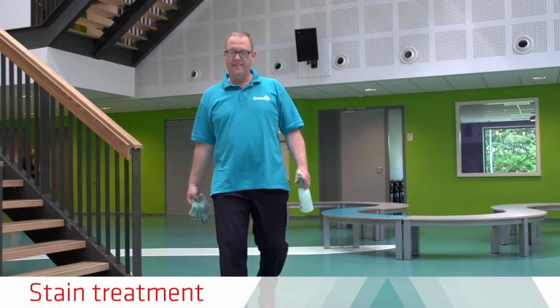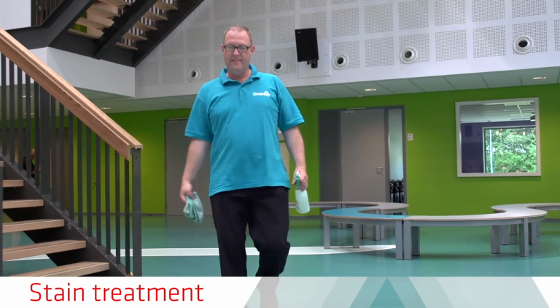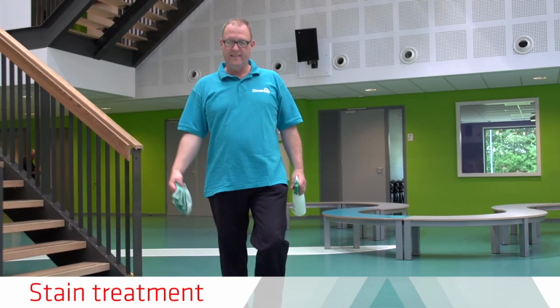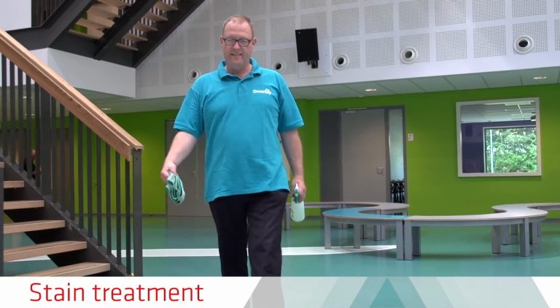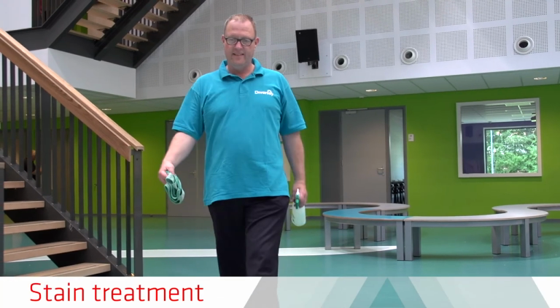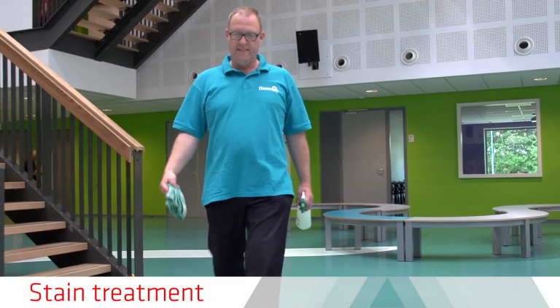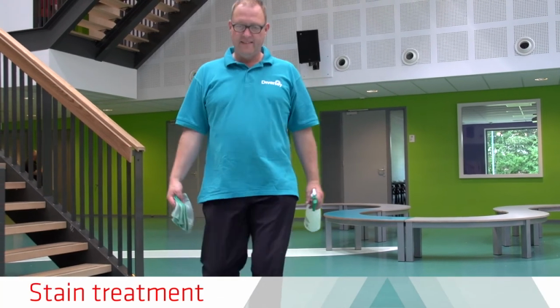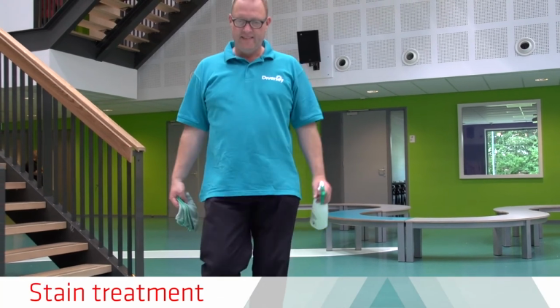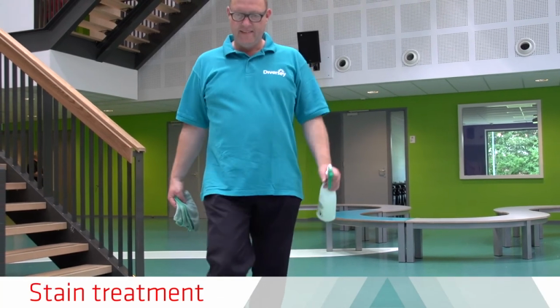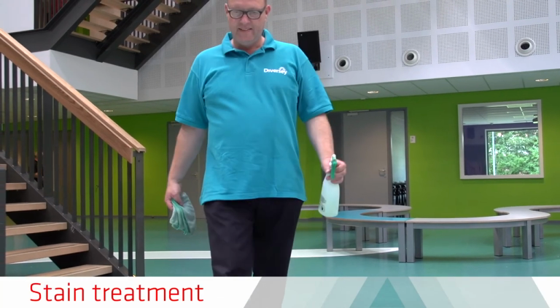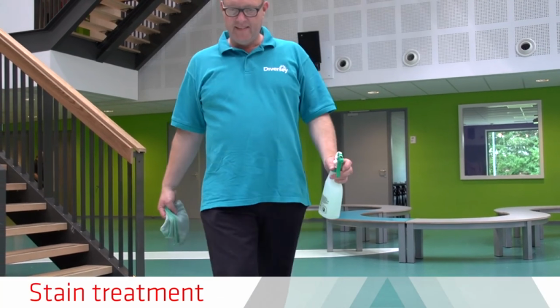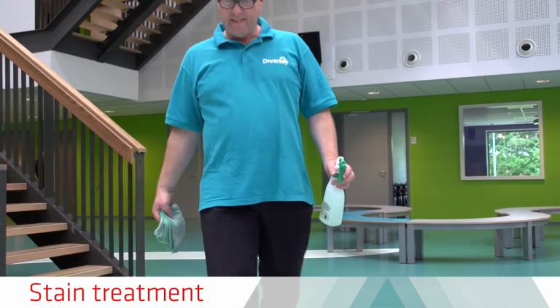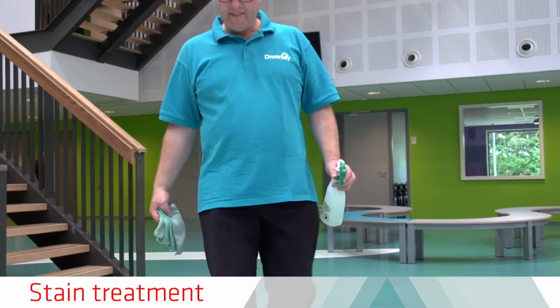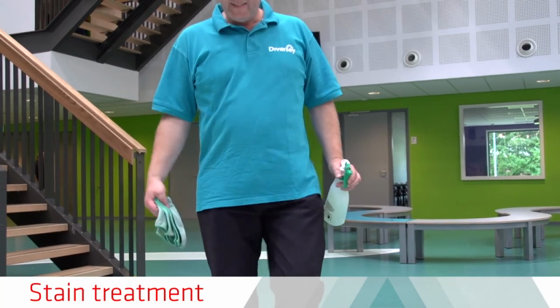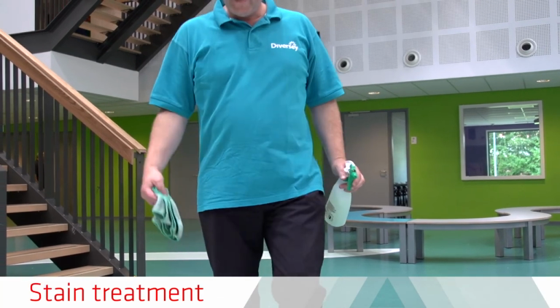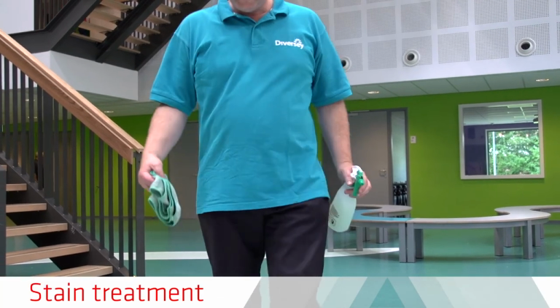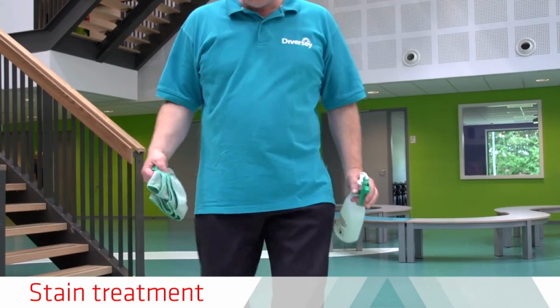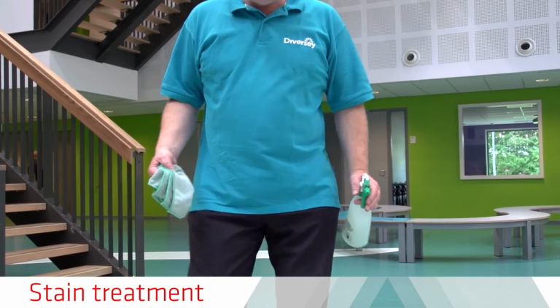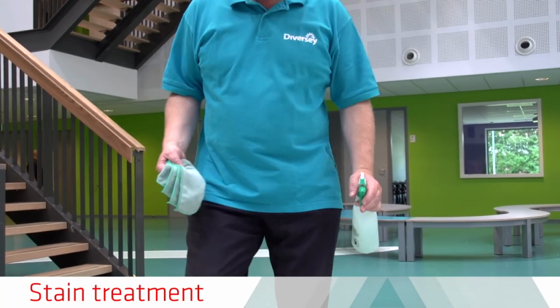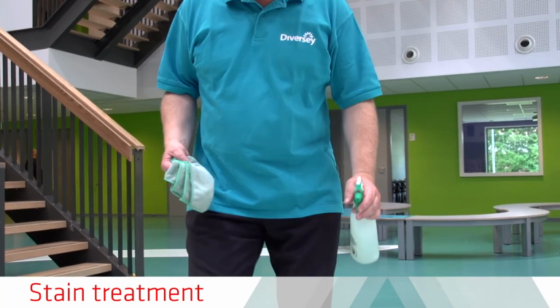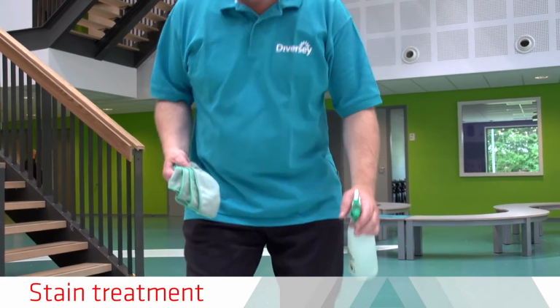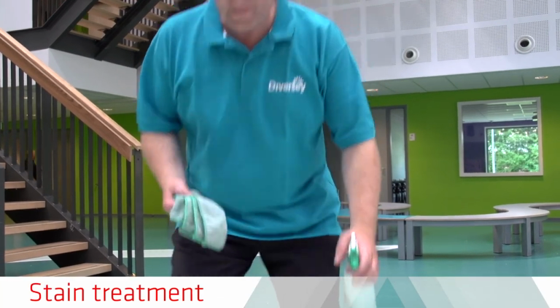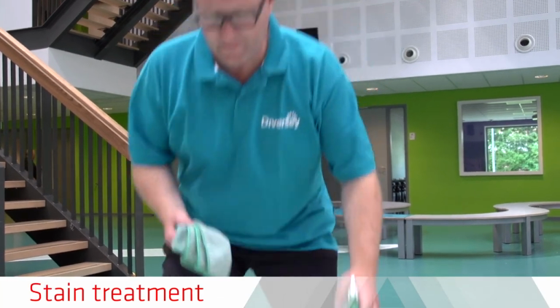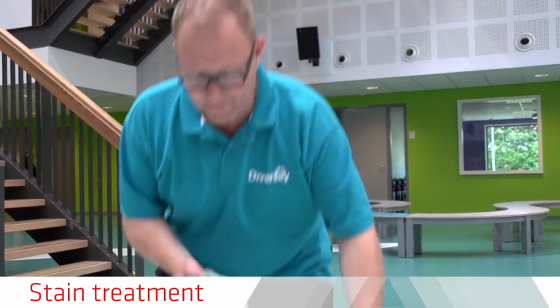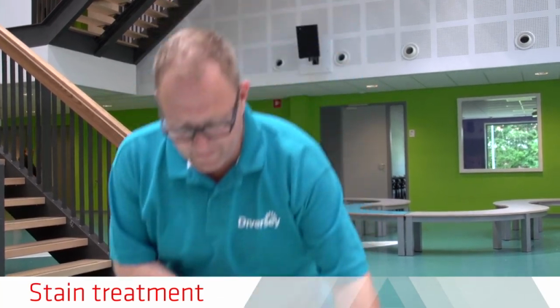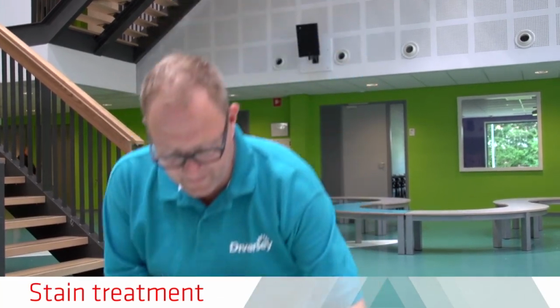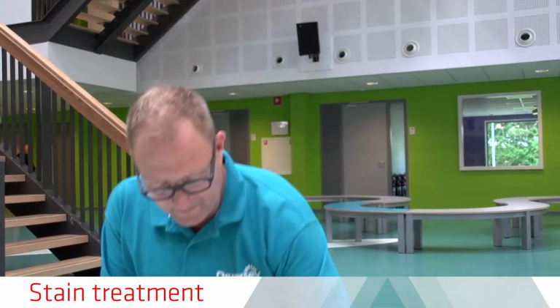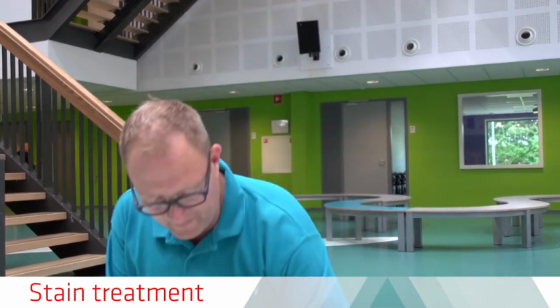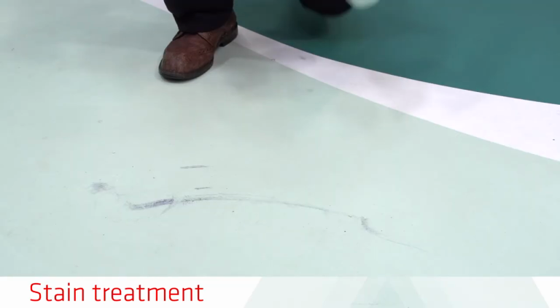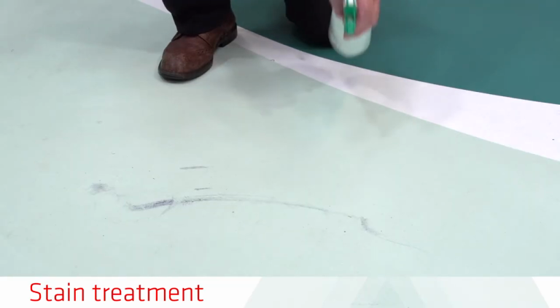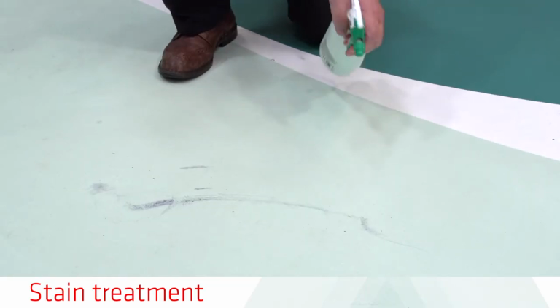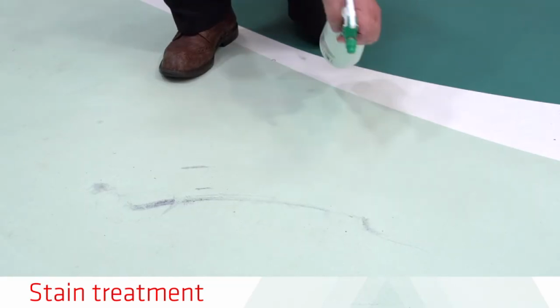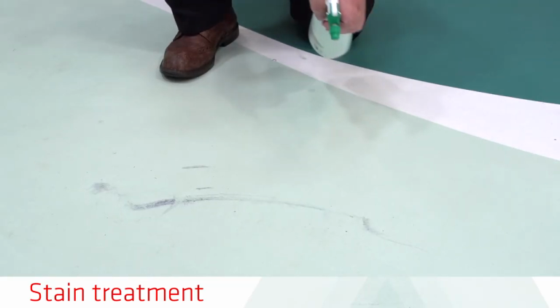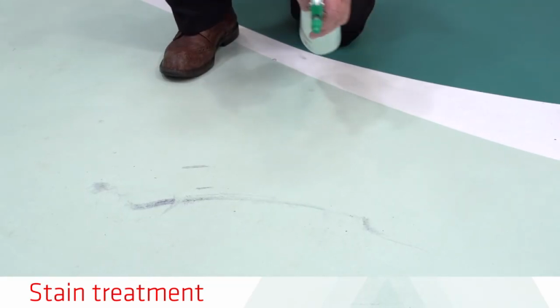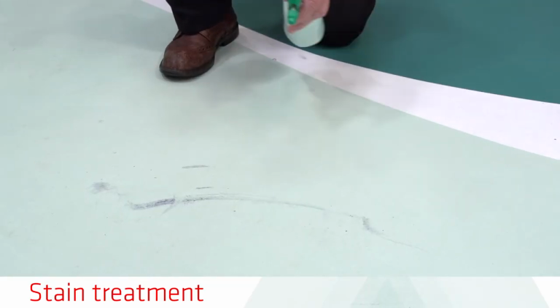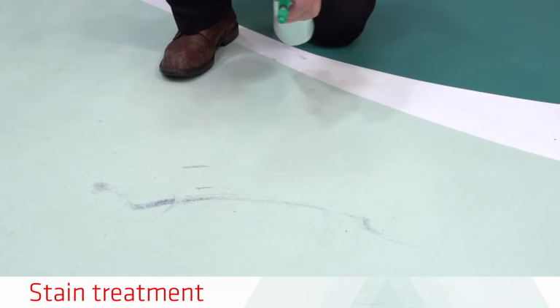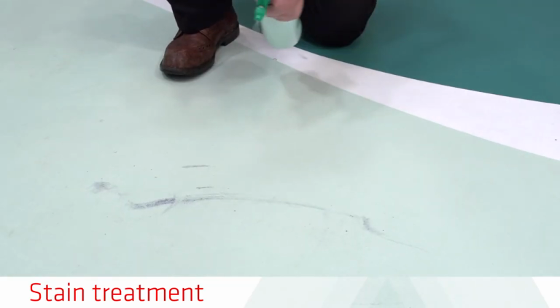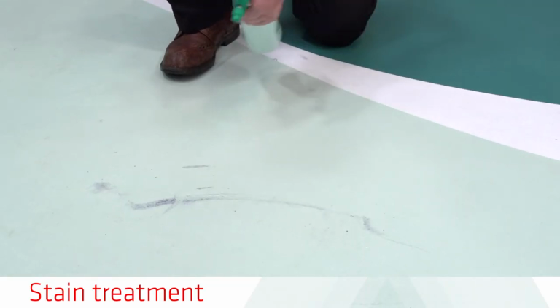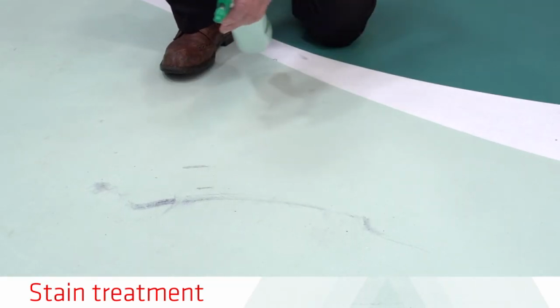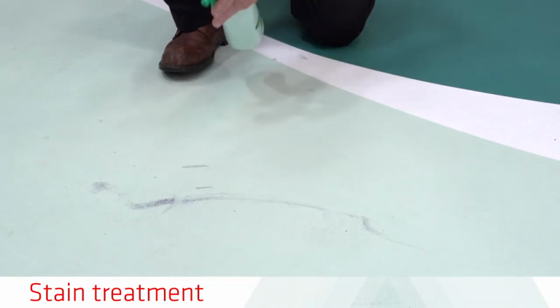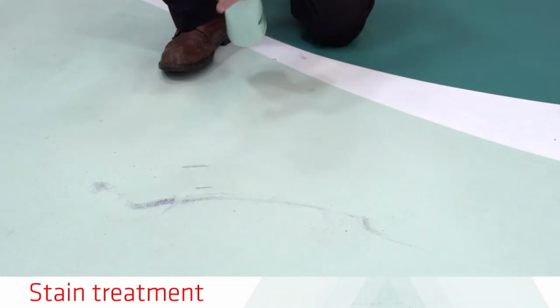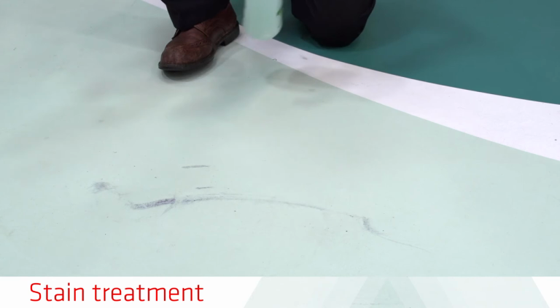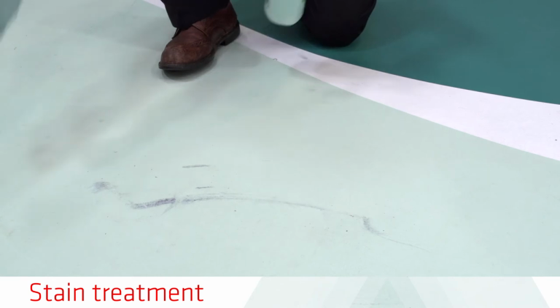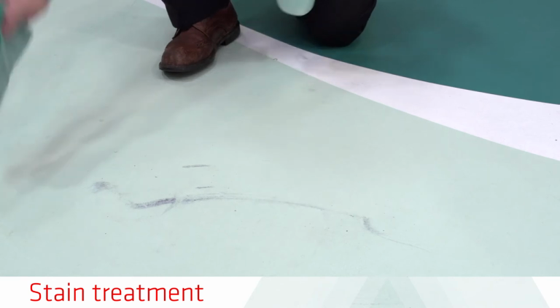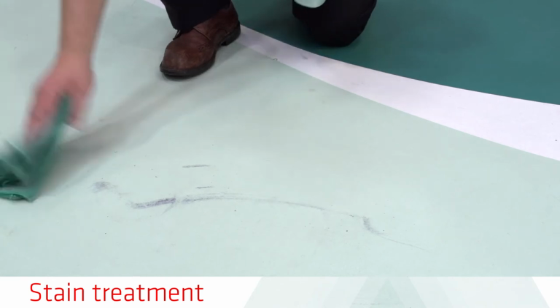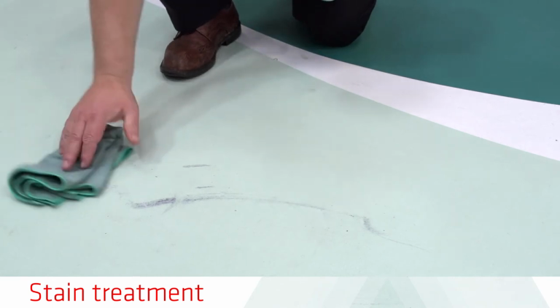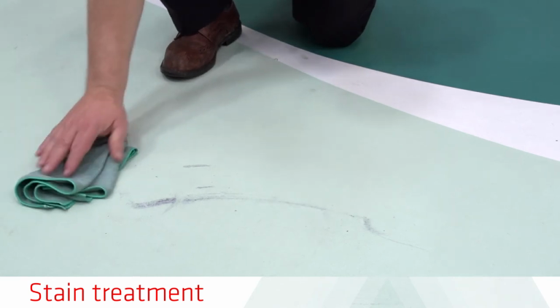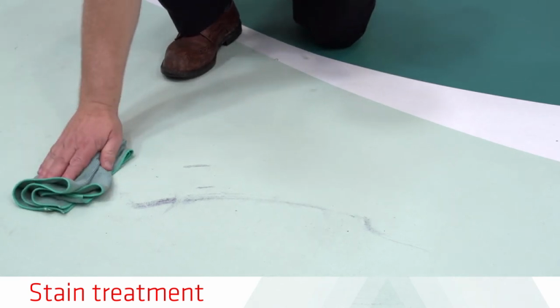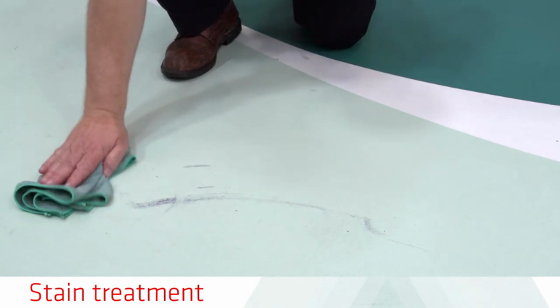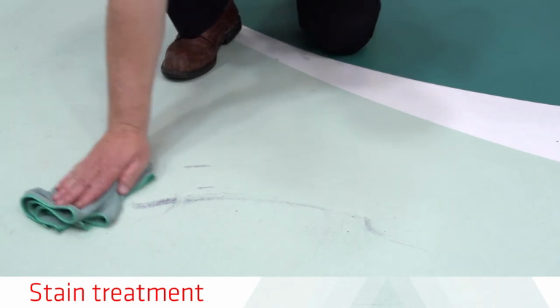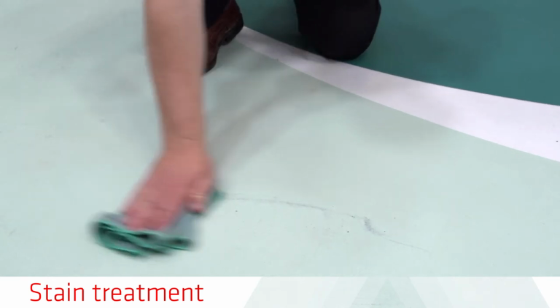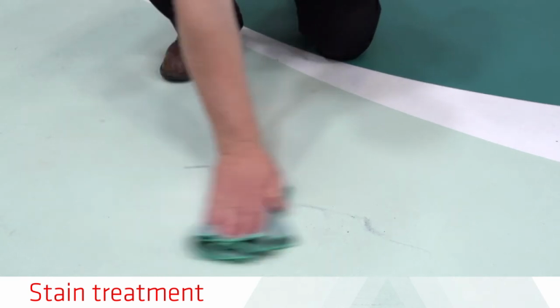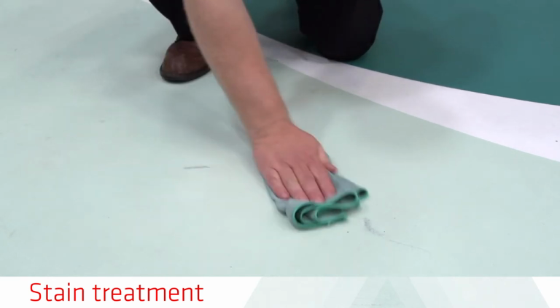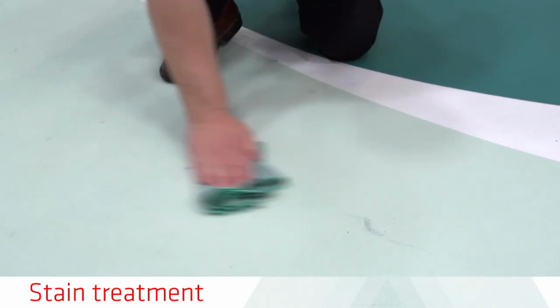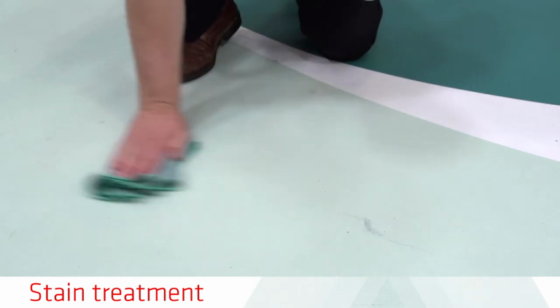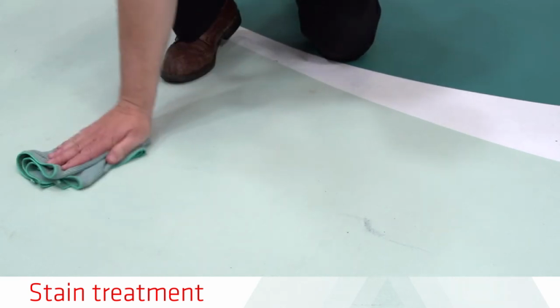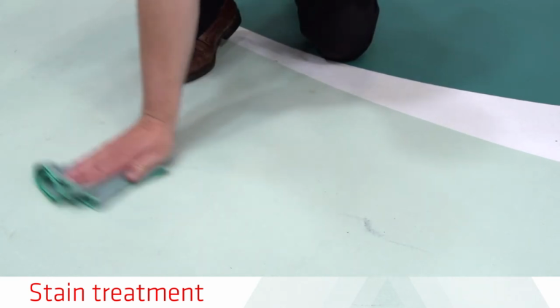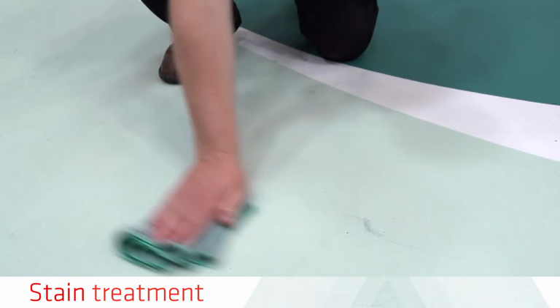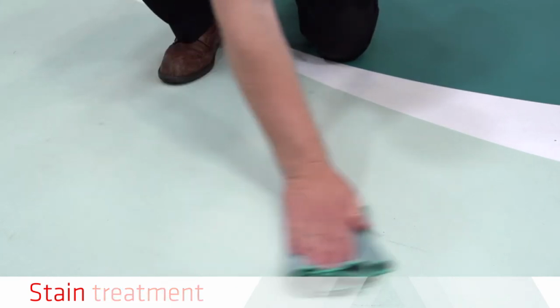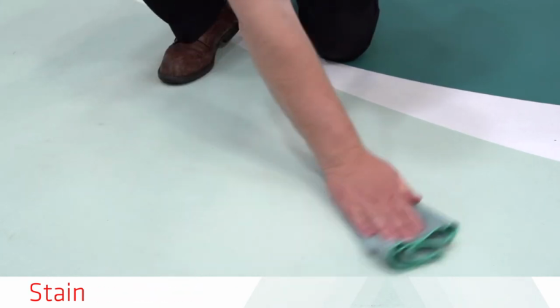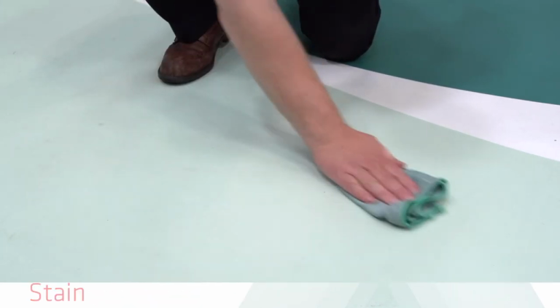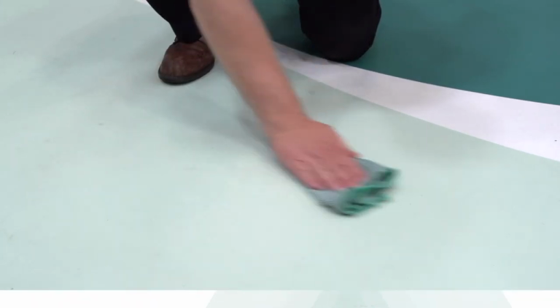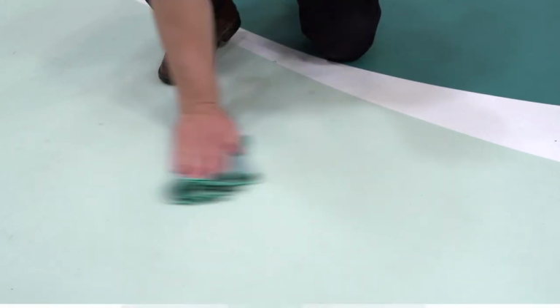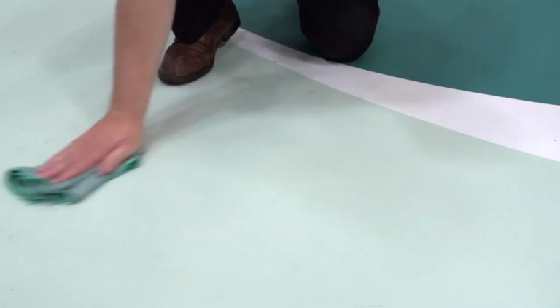Food and drinks can be spilled on the floor. To keep your floor in the best conditions, clean up spilled items as soon as possible.